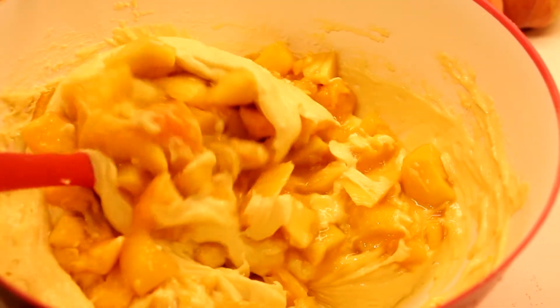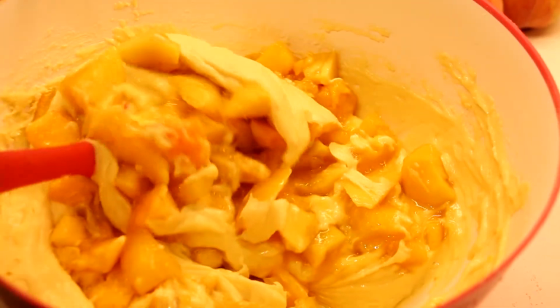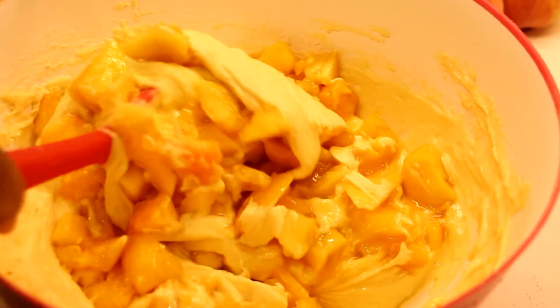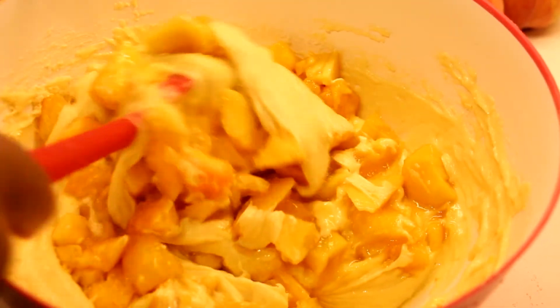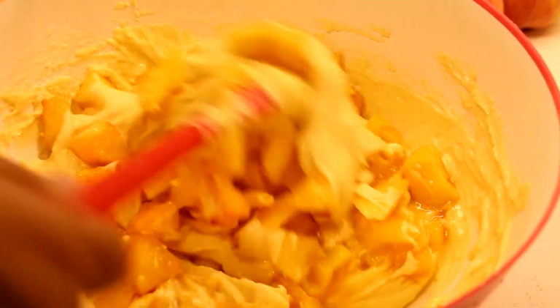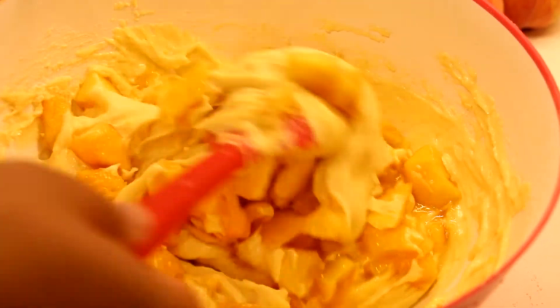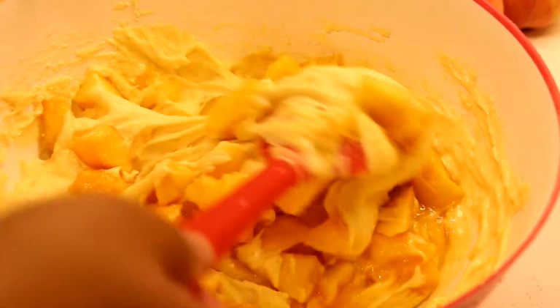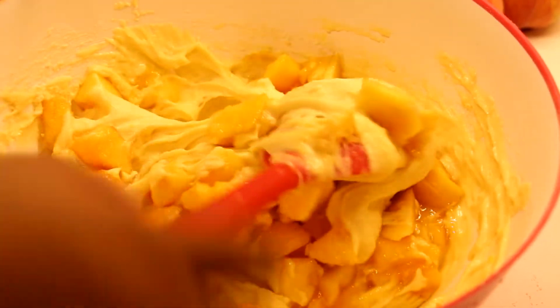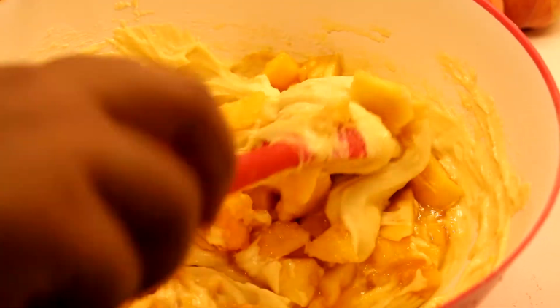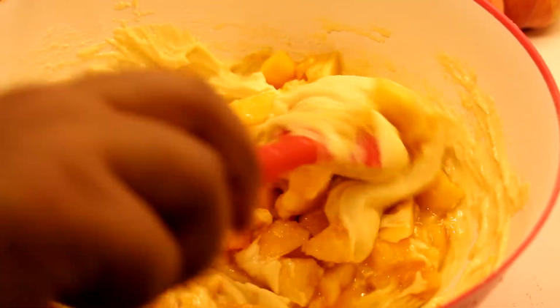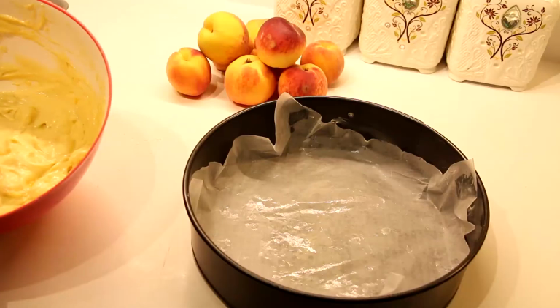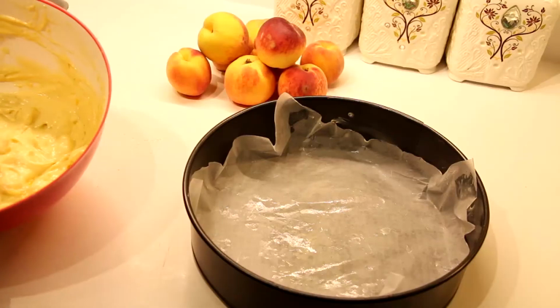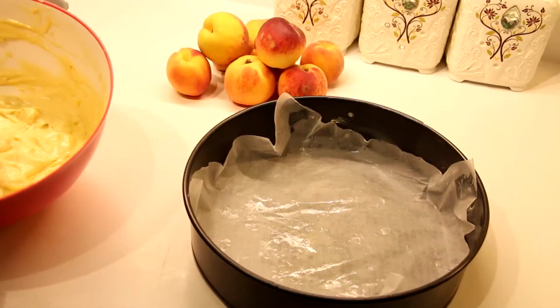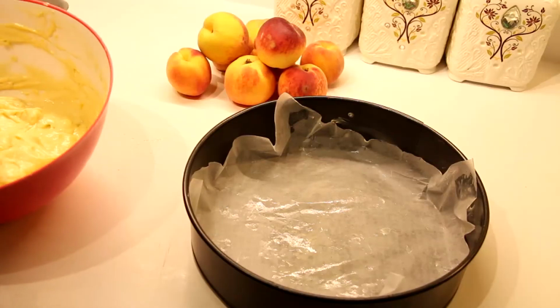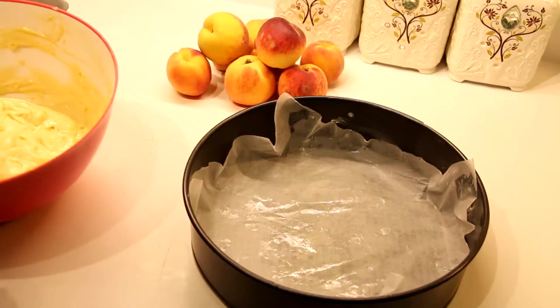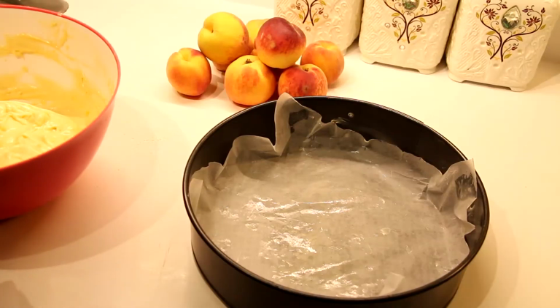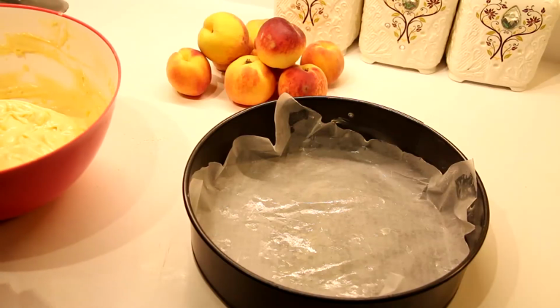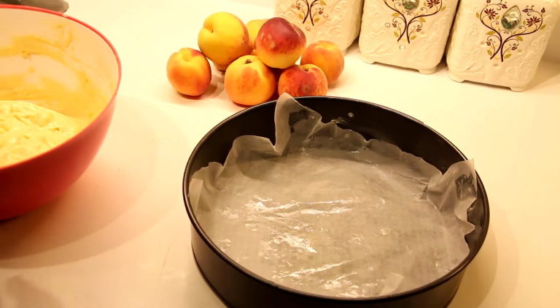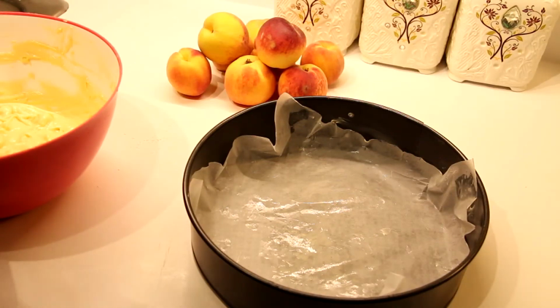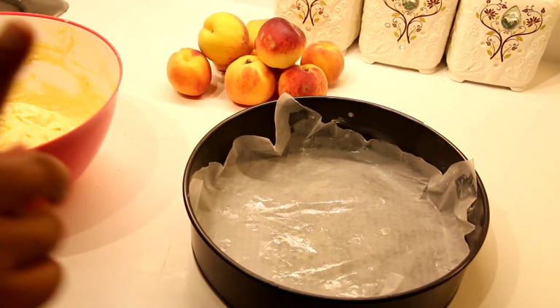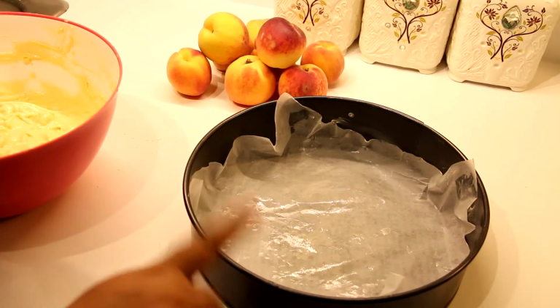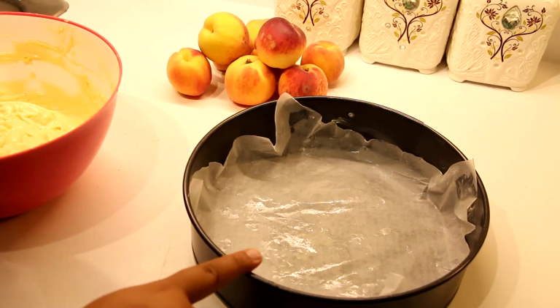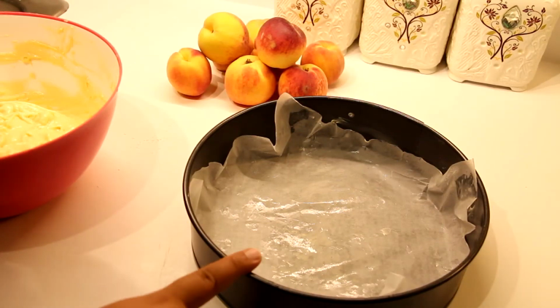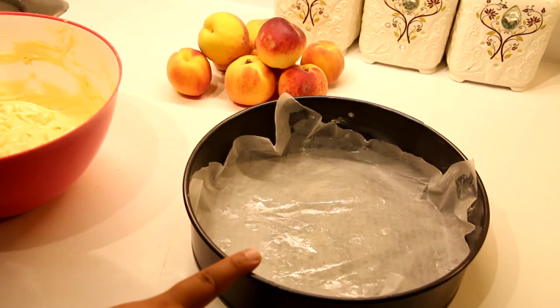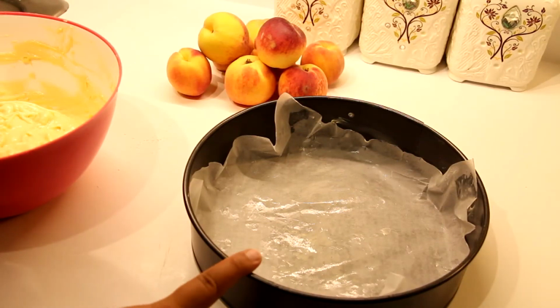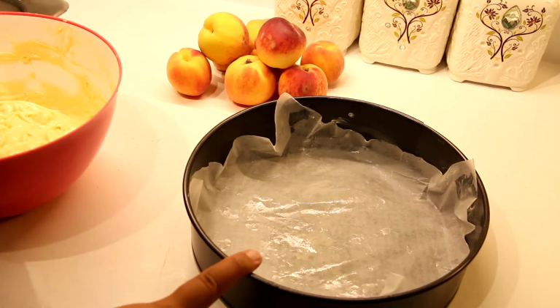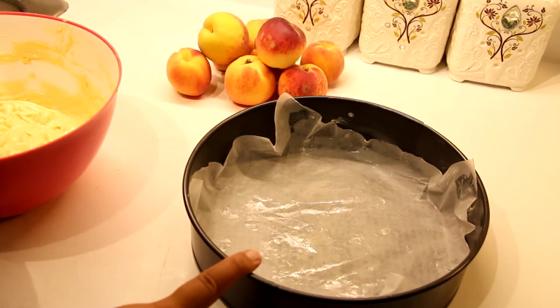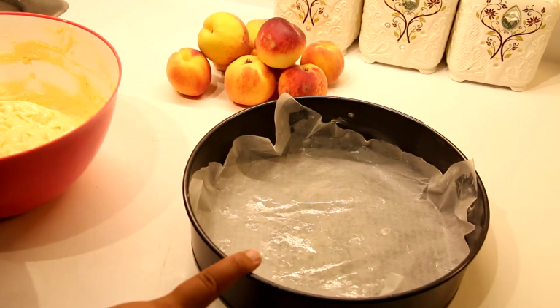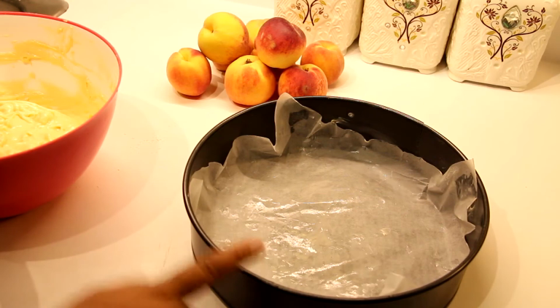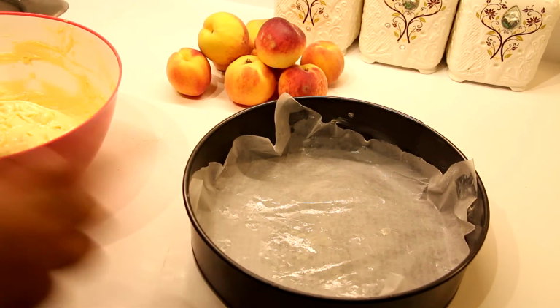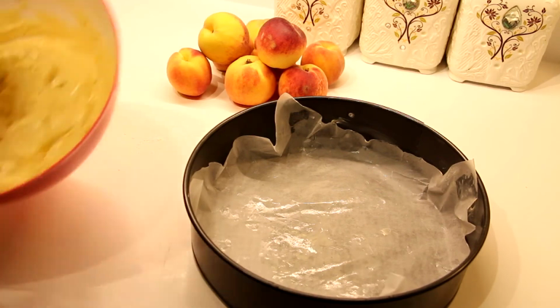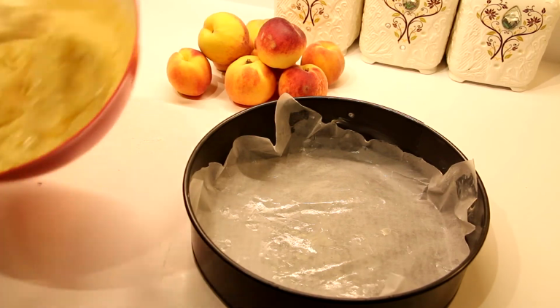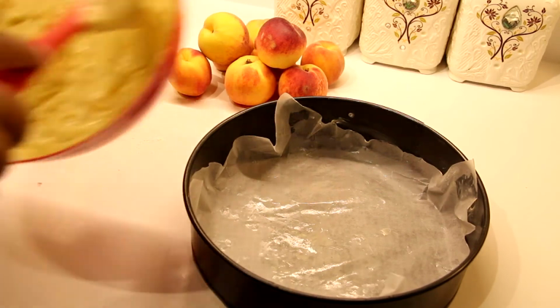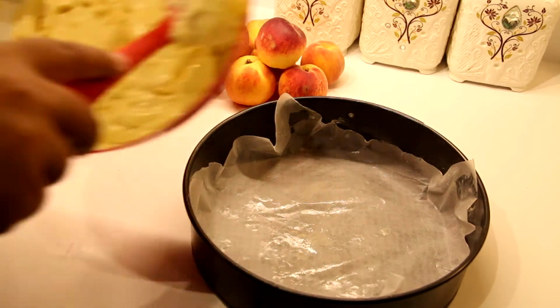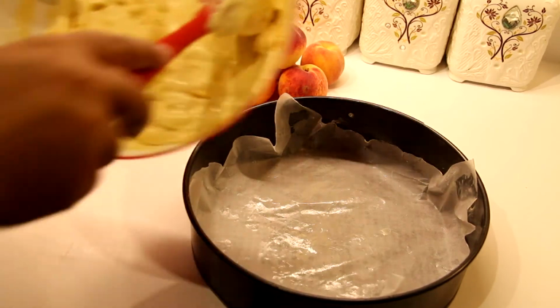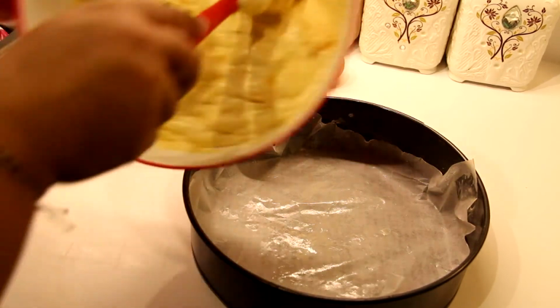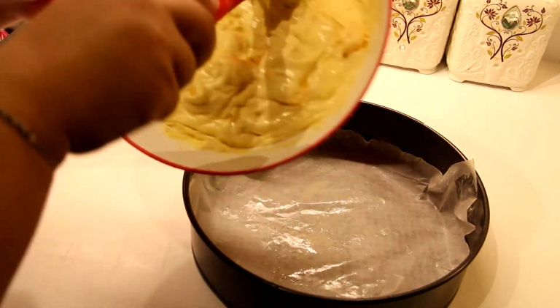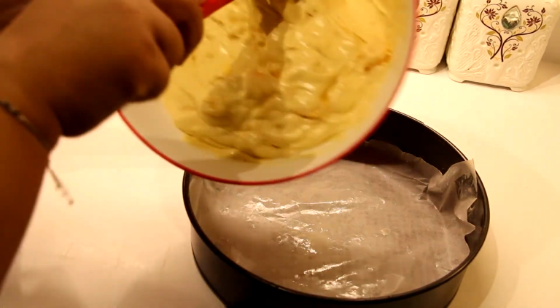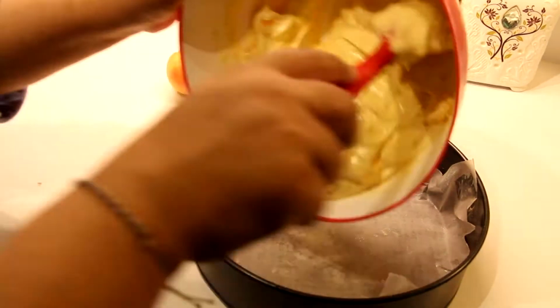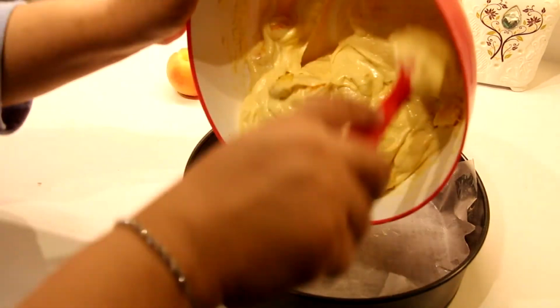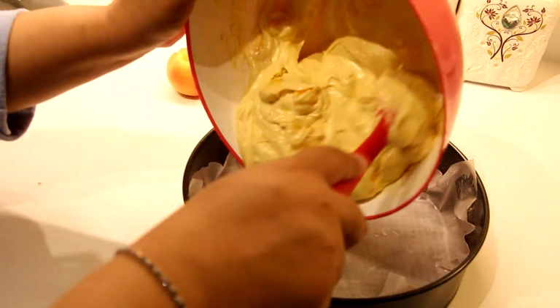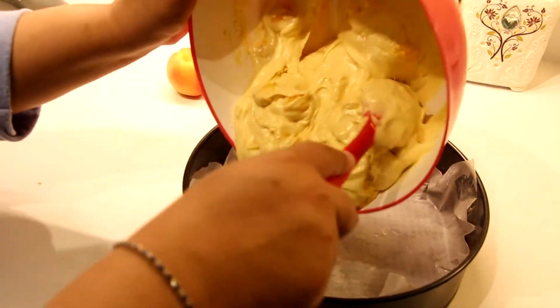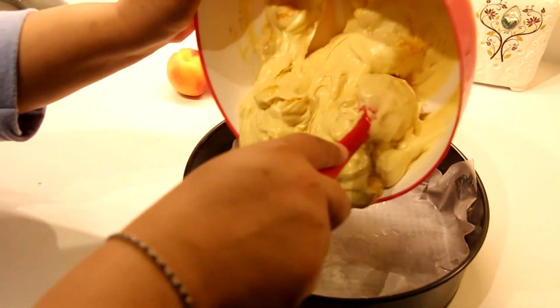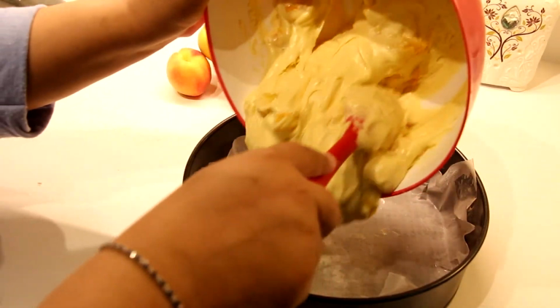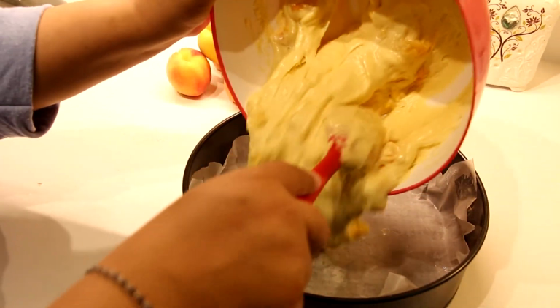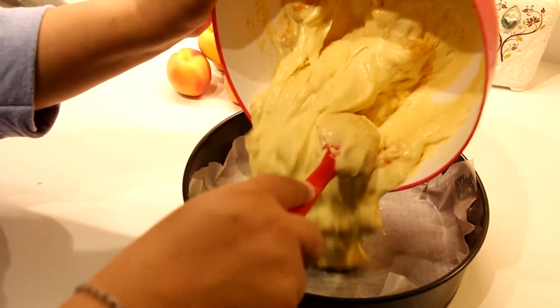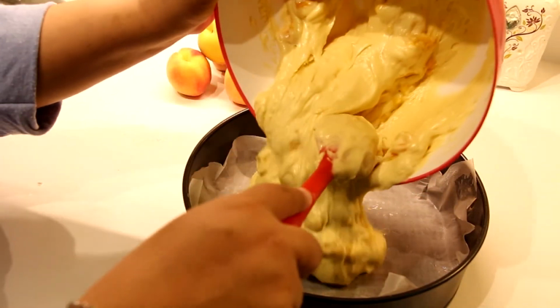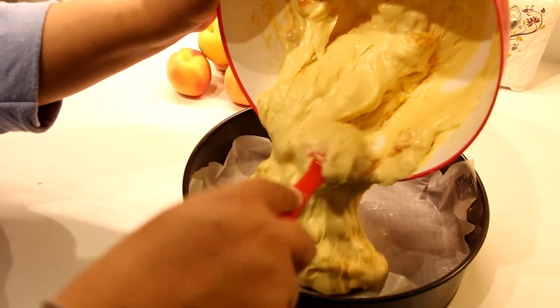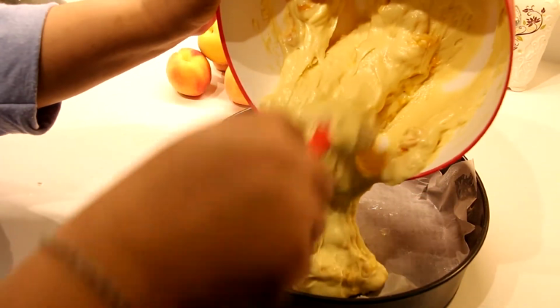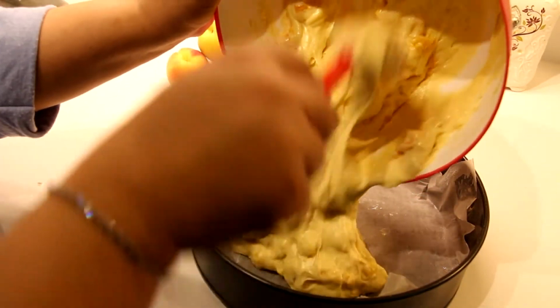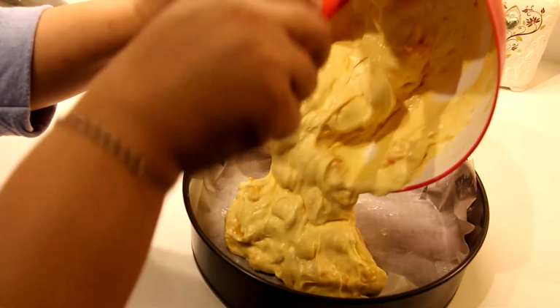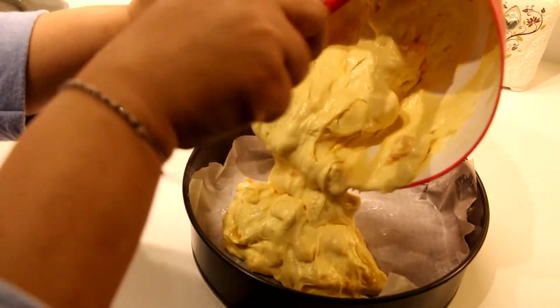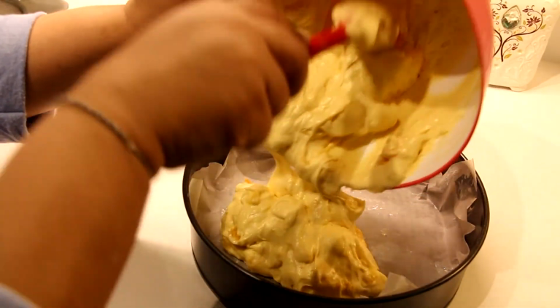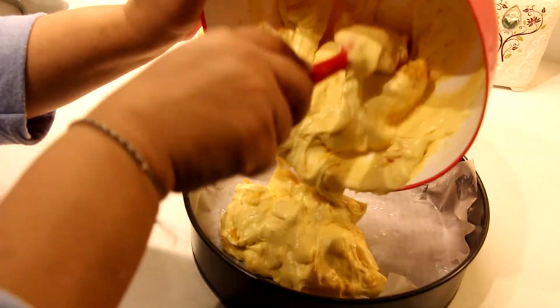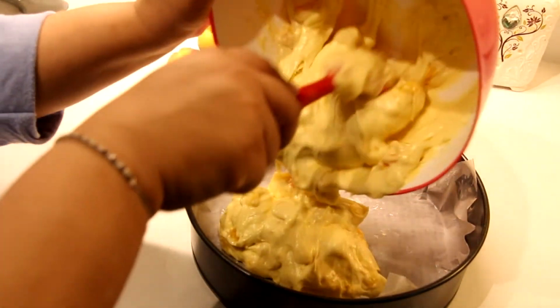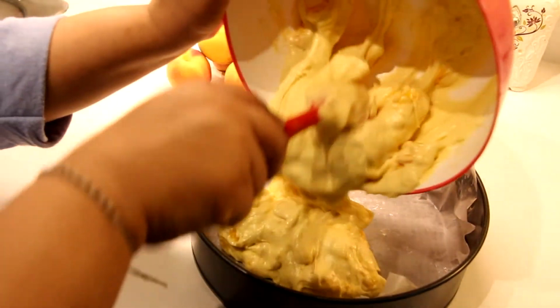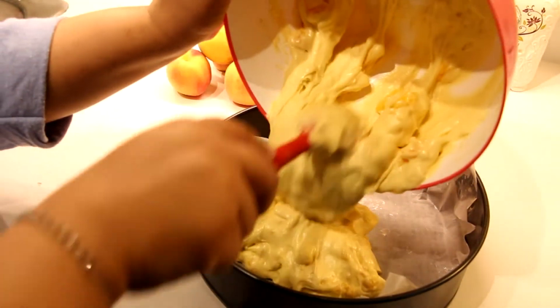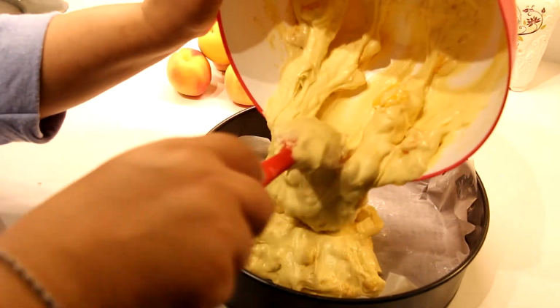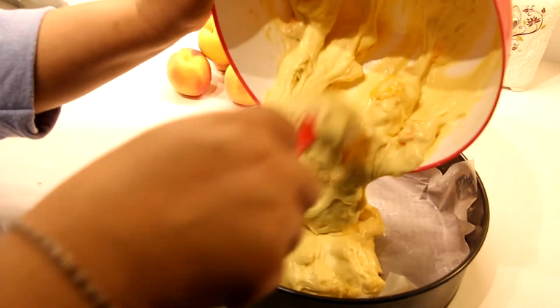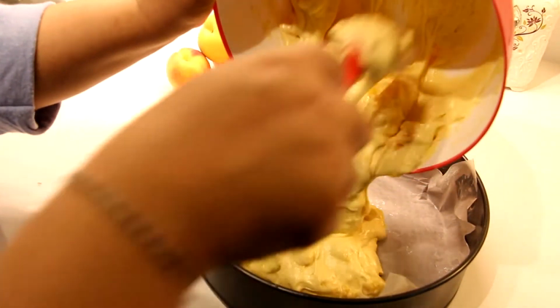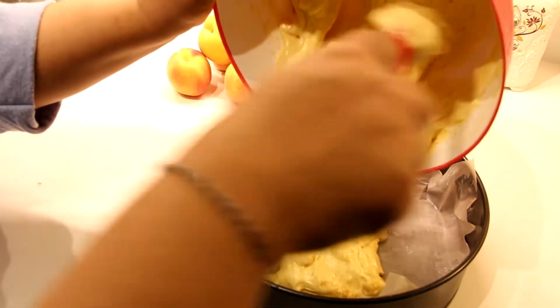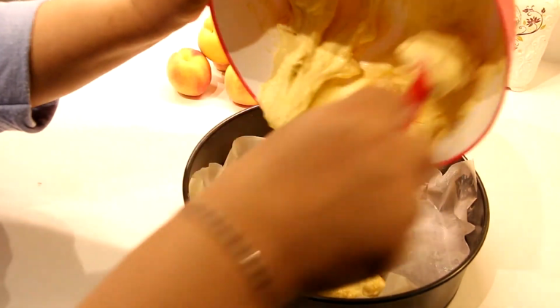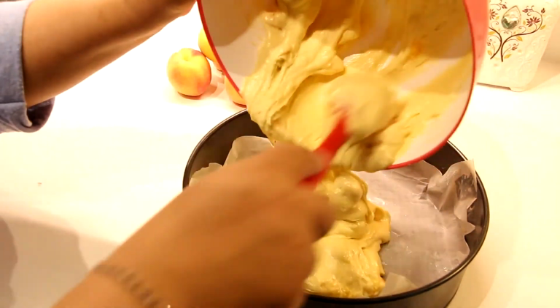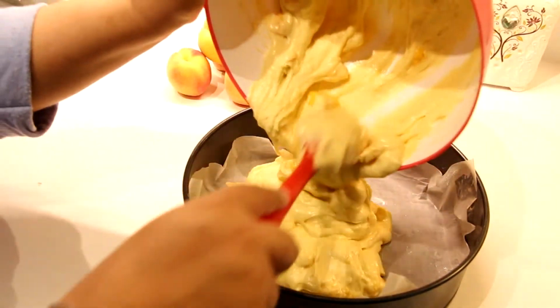Get your greased tin and pour your batter in. Make sure the oven is on at 350 degrees.